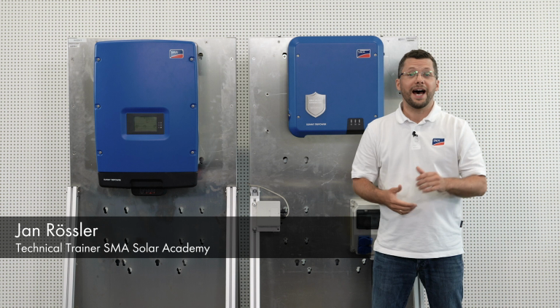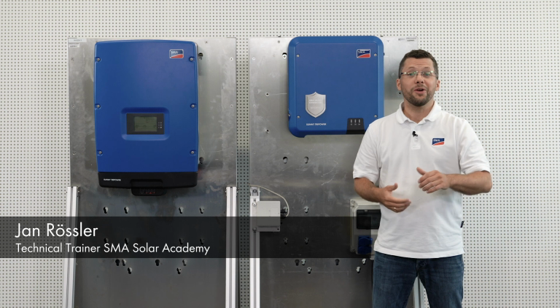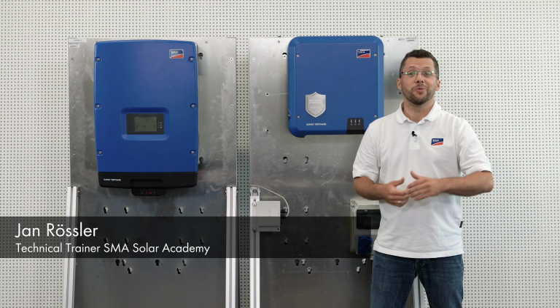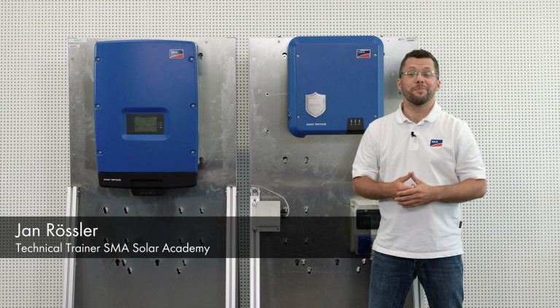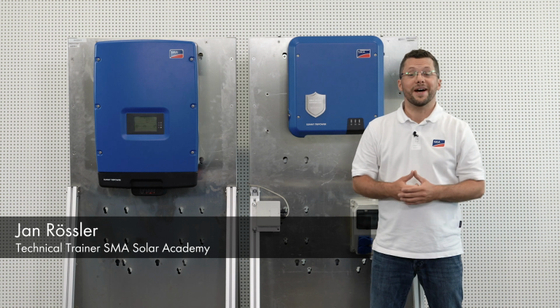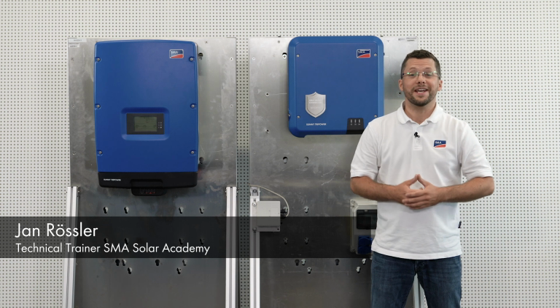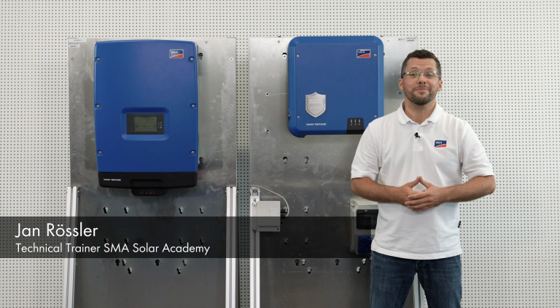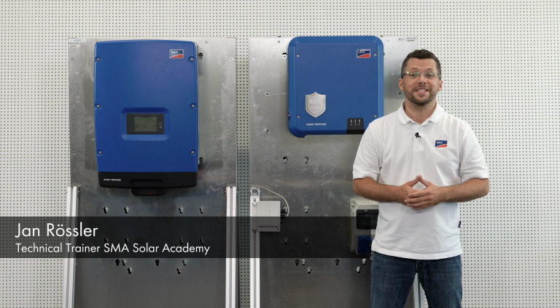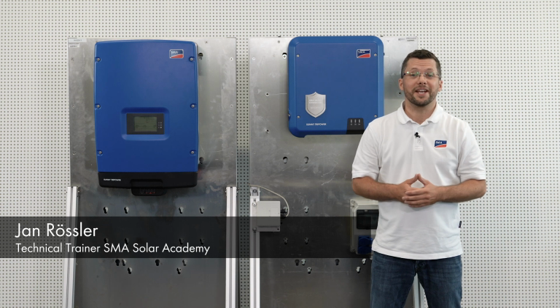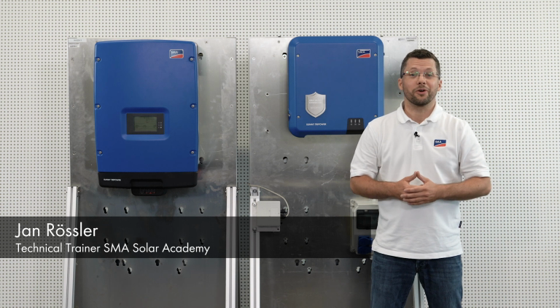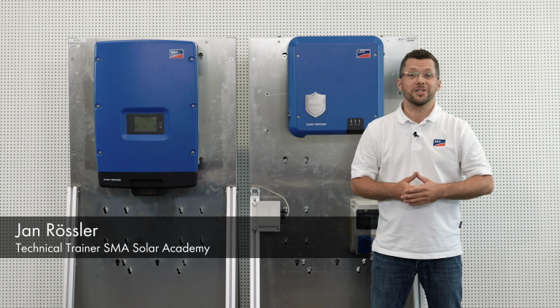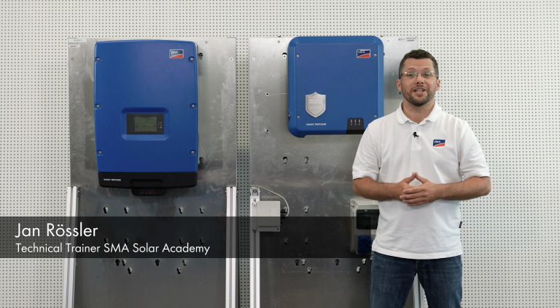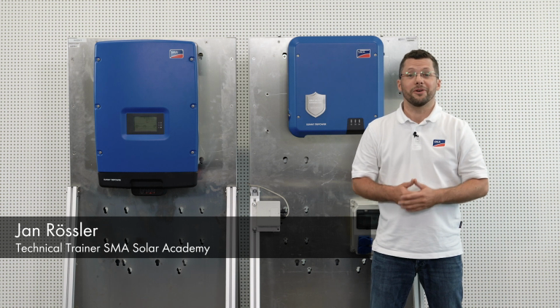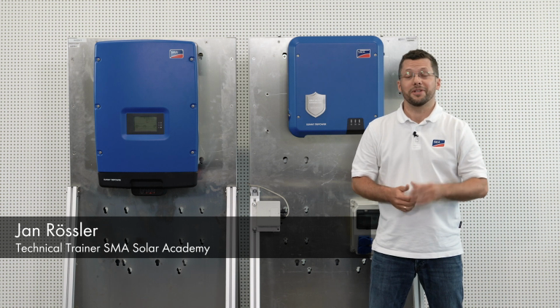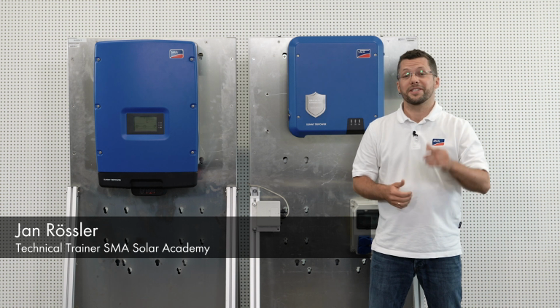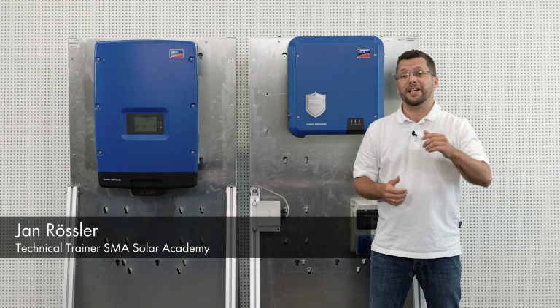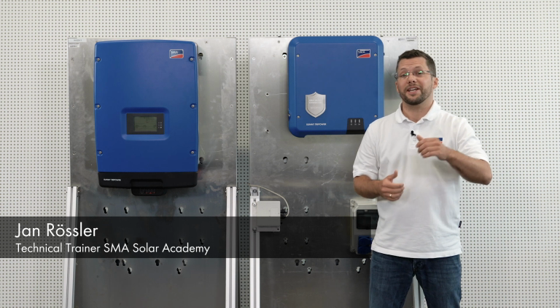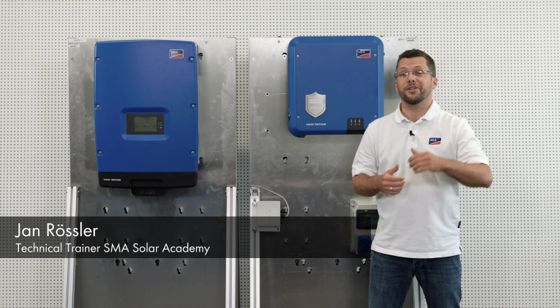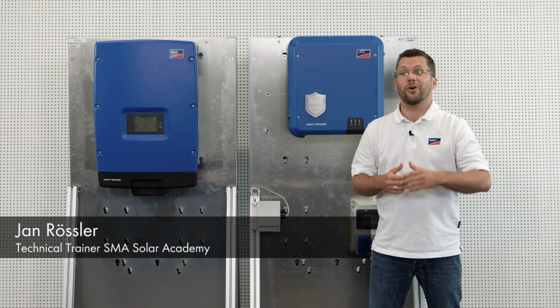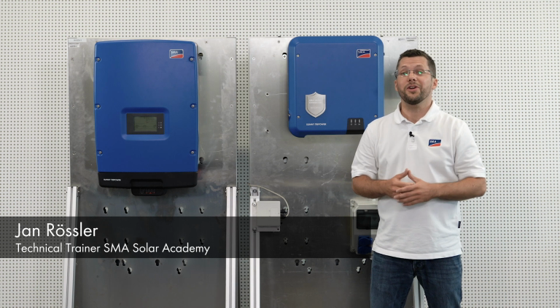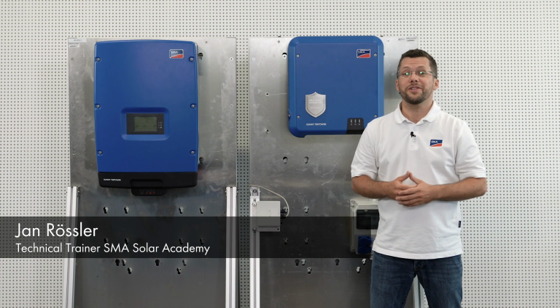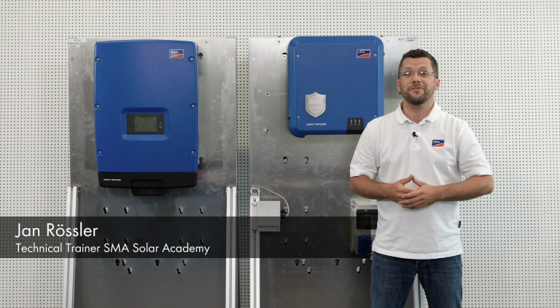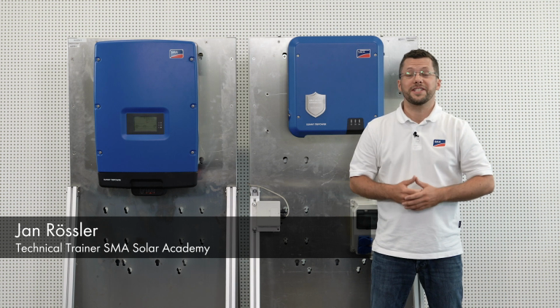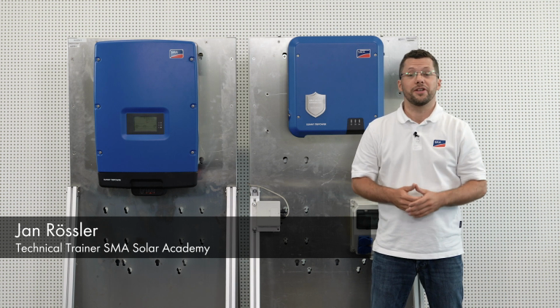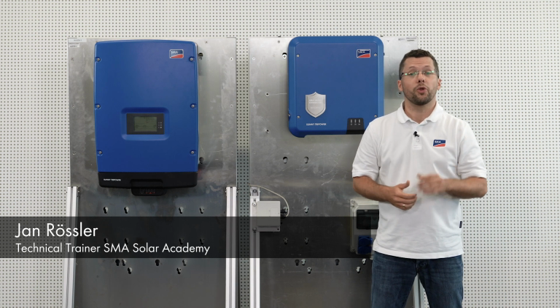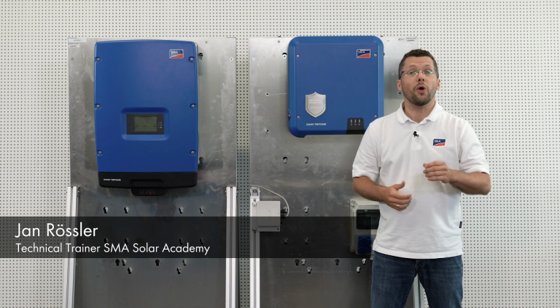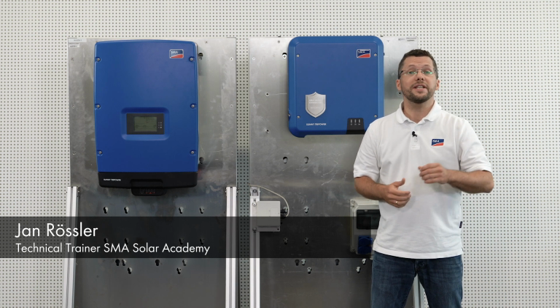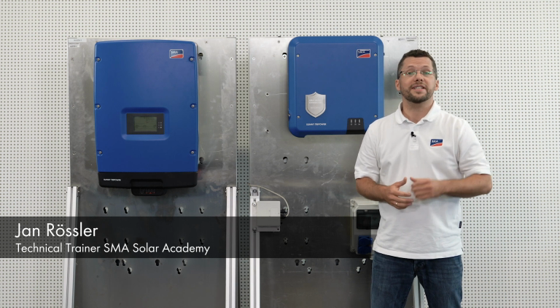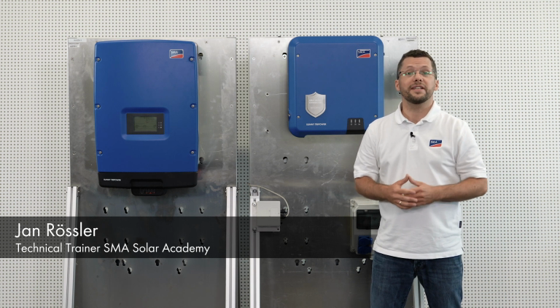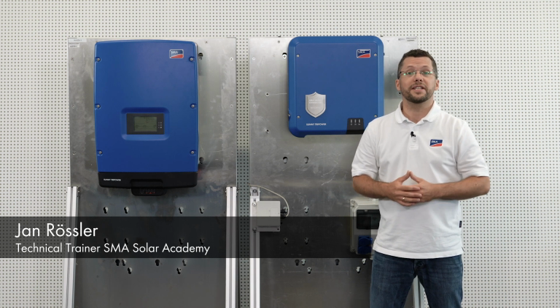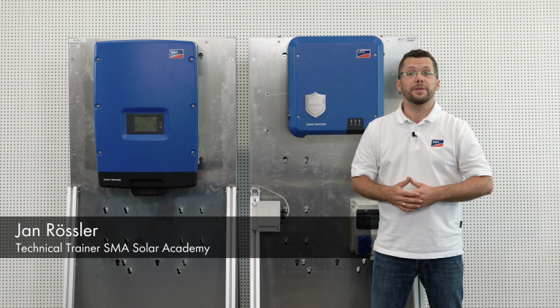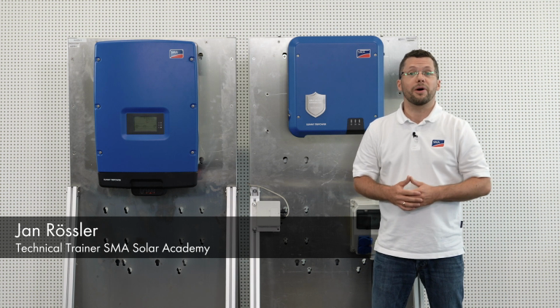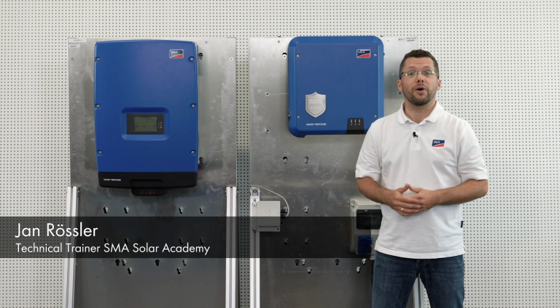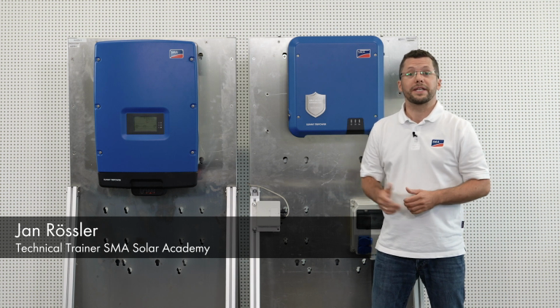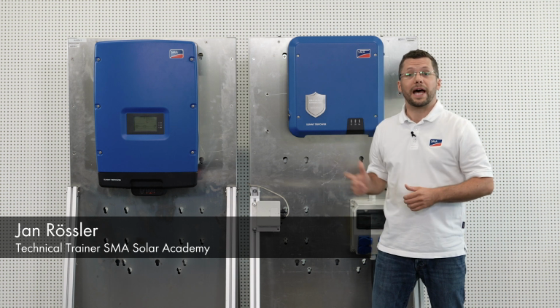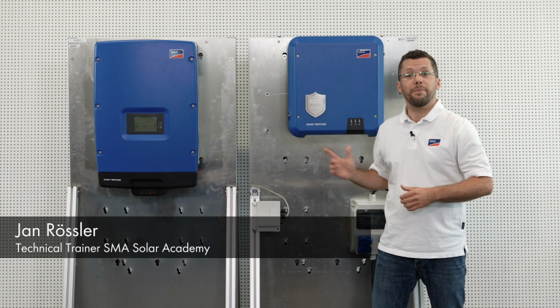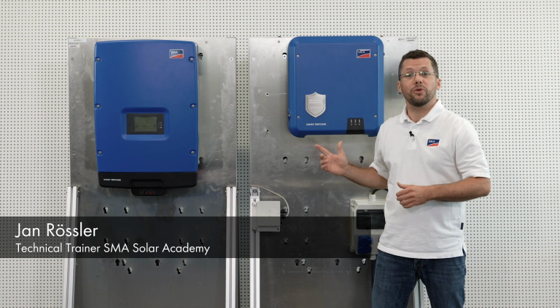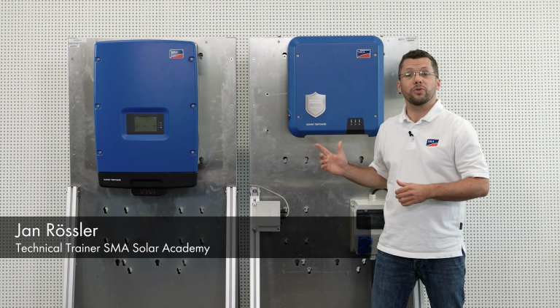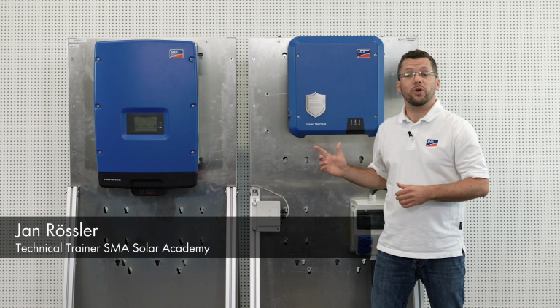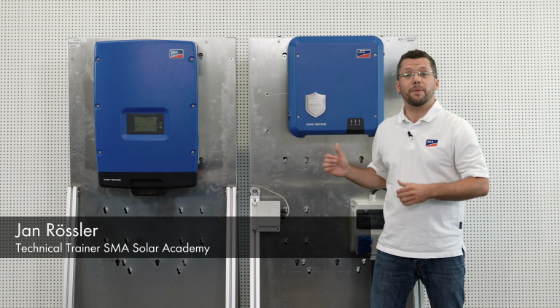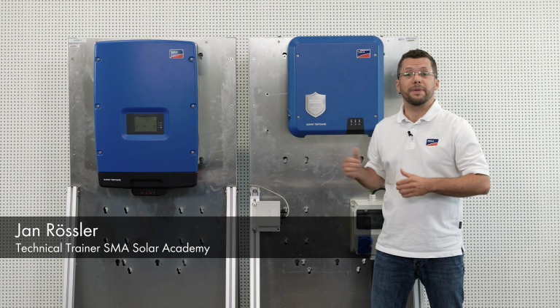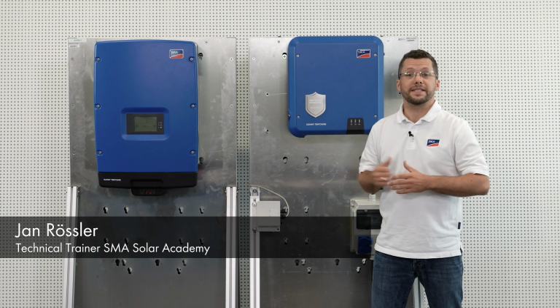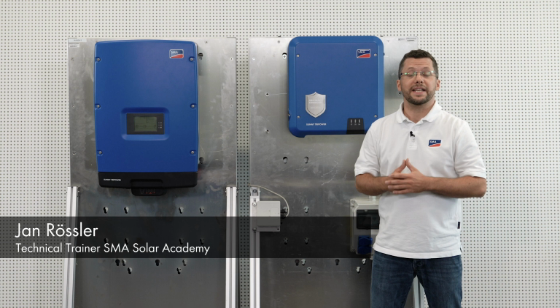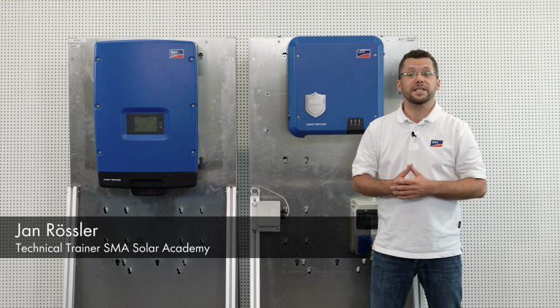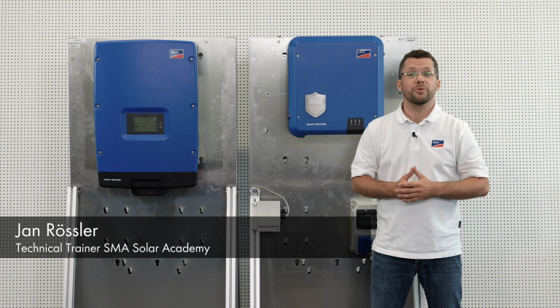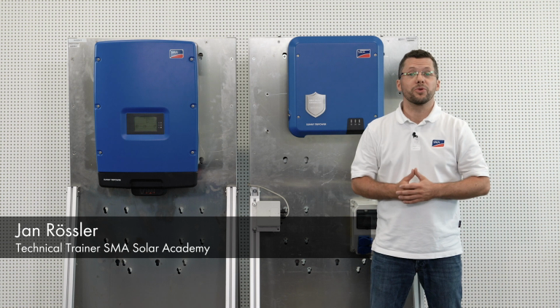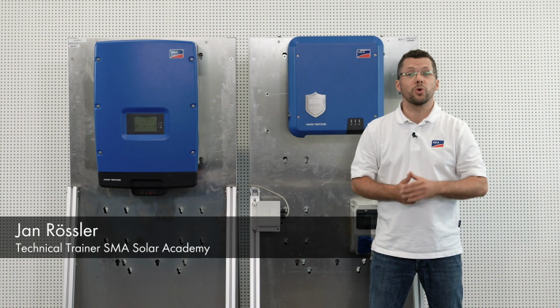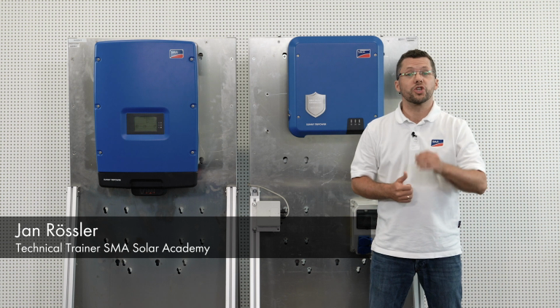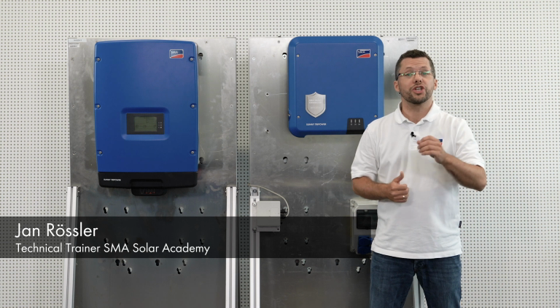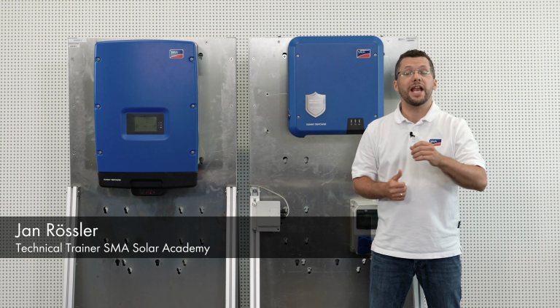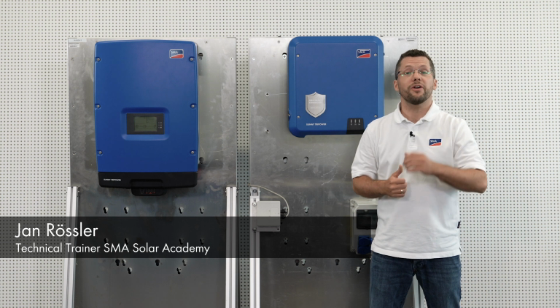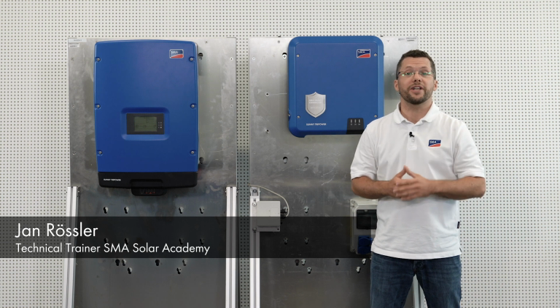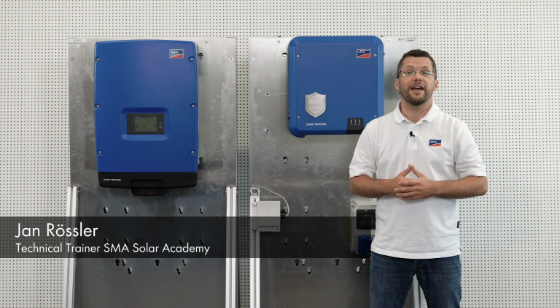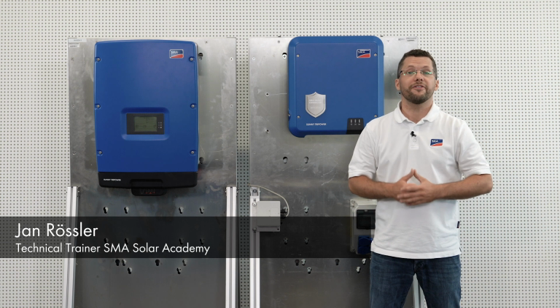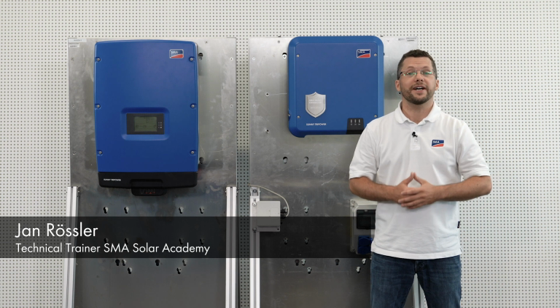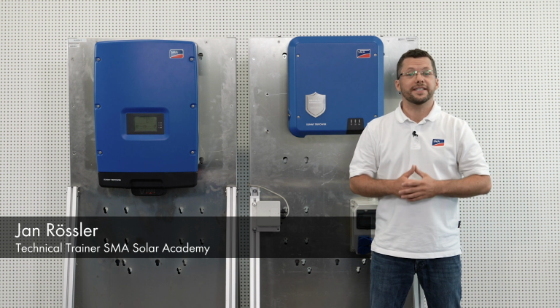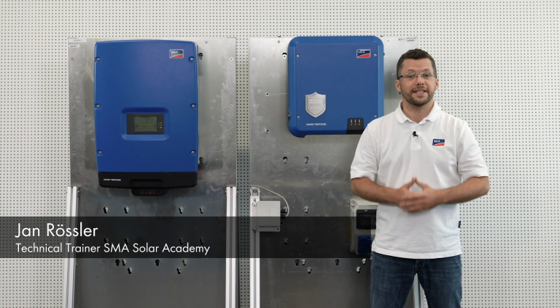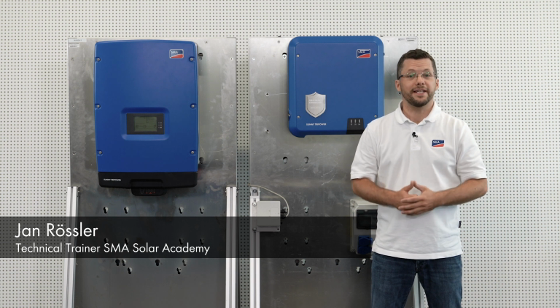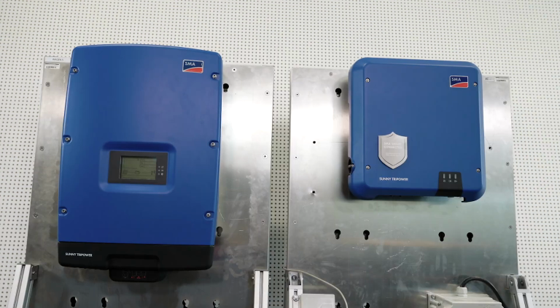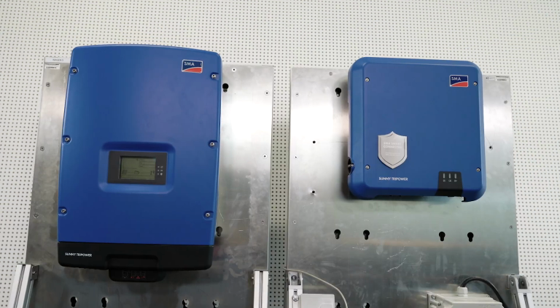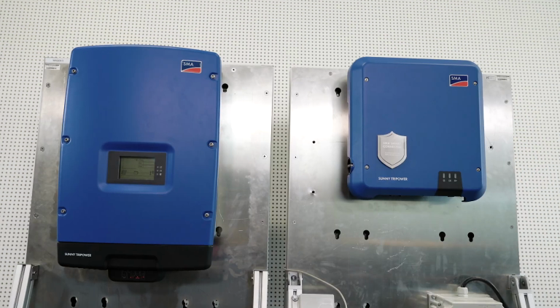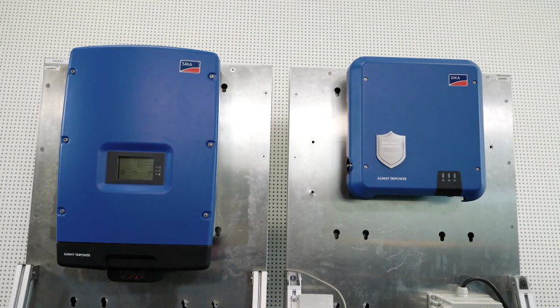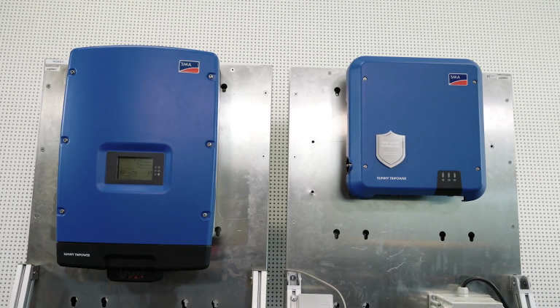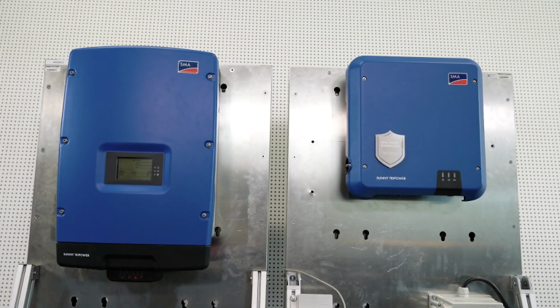Hello, my name is Jan Rossler and today I will be showing you how to install the Sunny Tri-Power 3.0 to 6.0 quickly and easily.